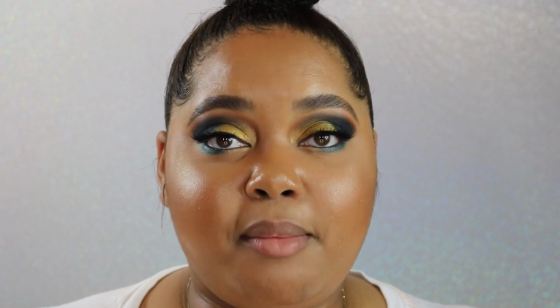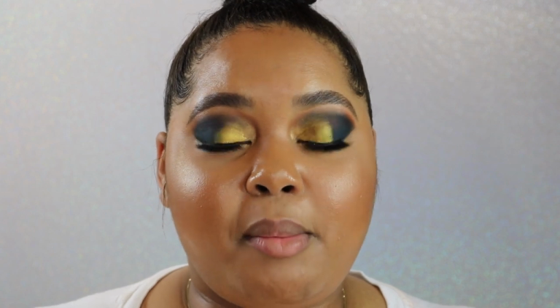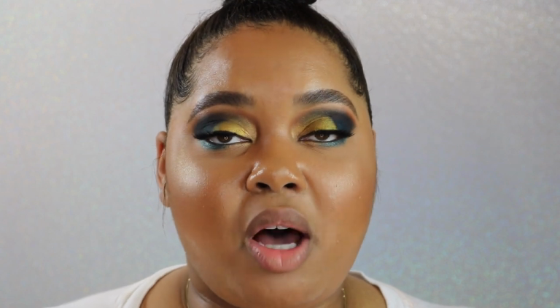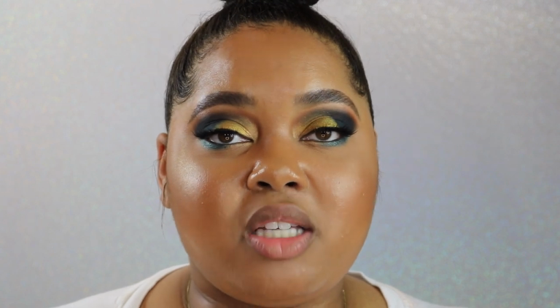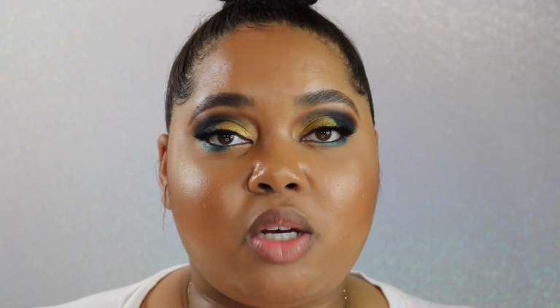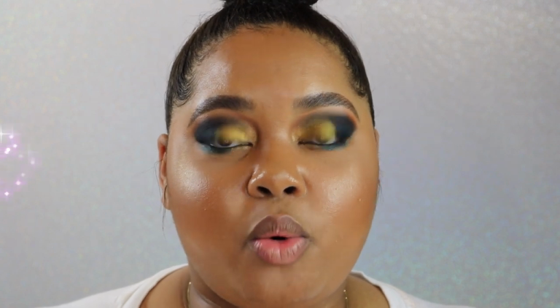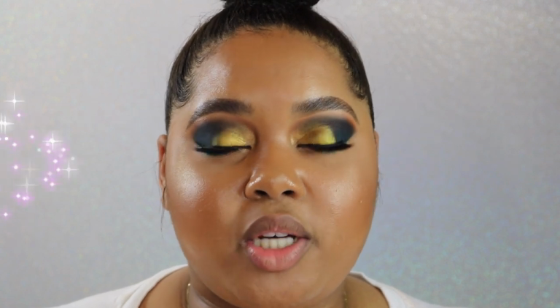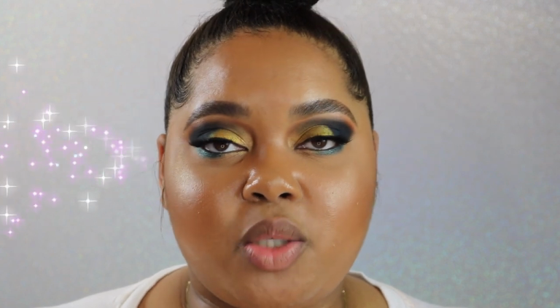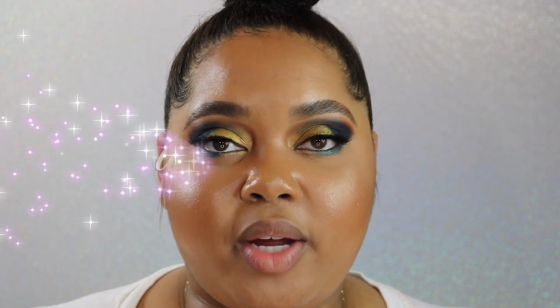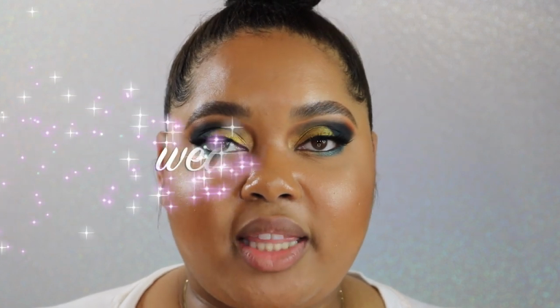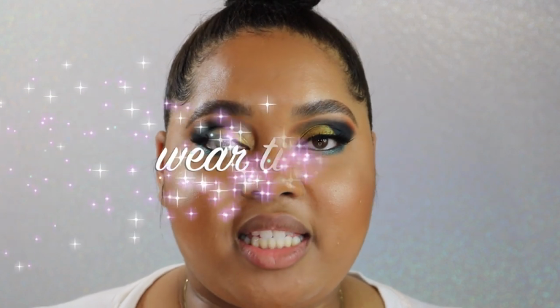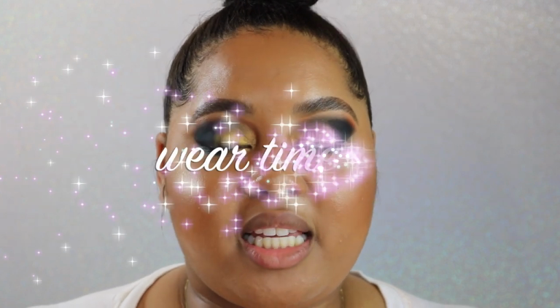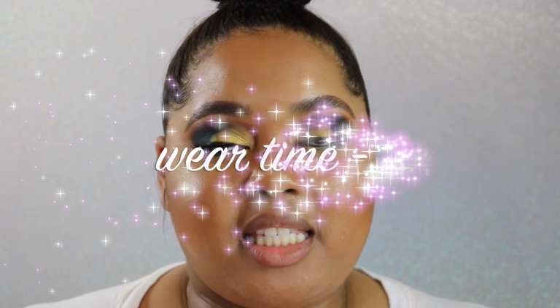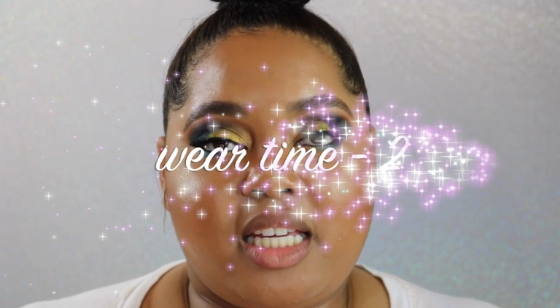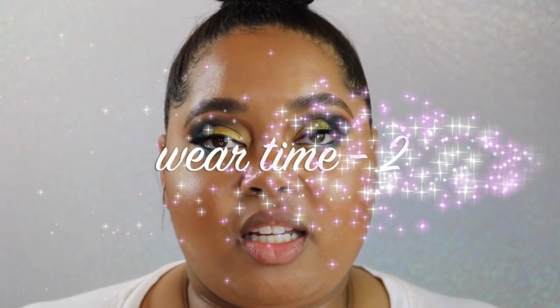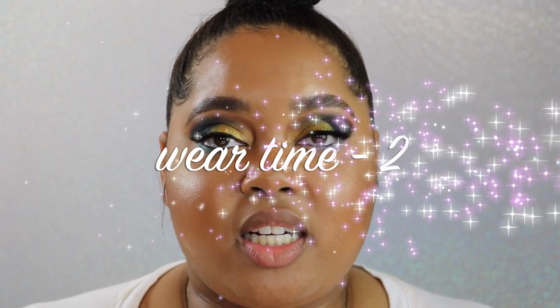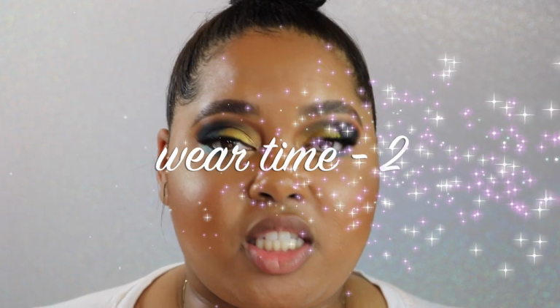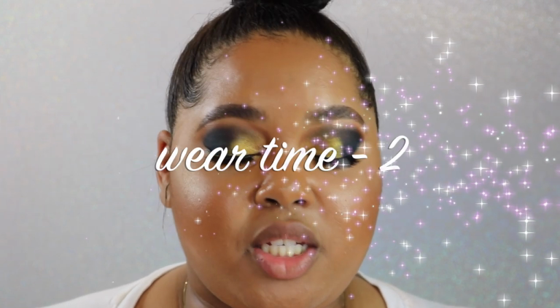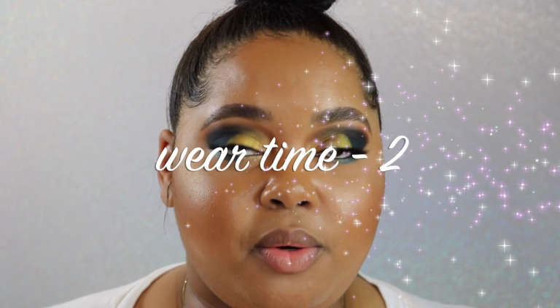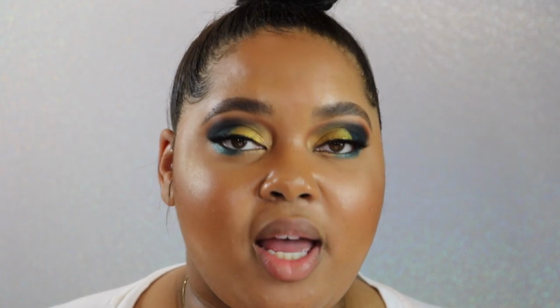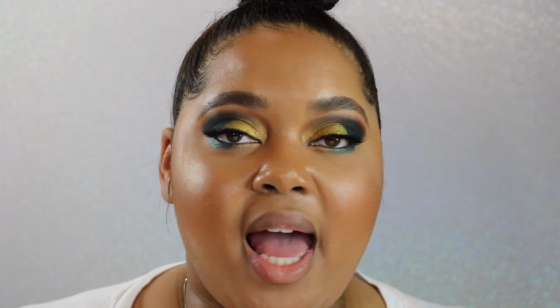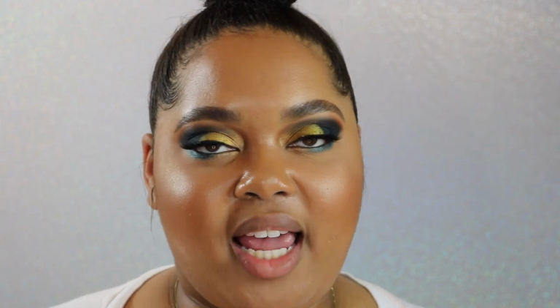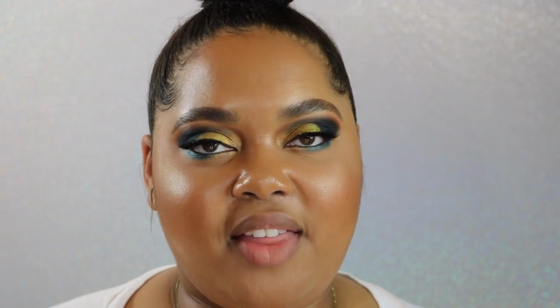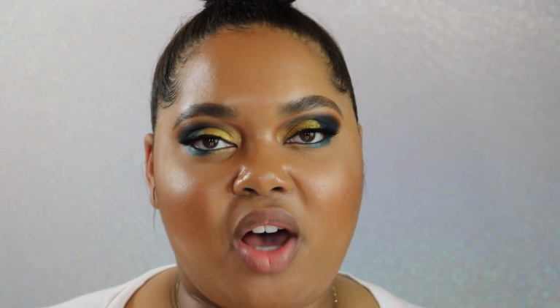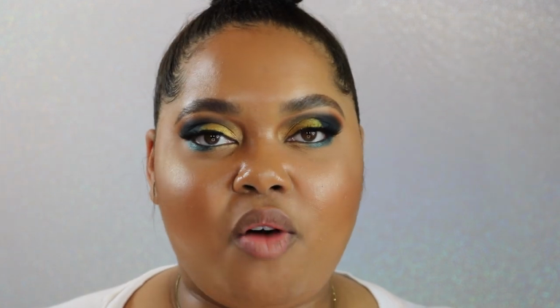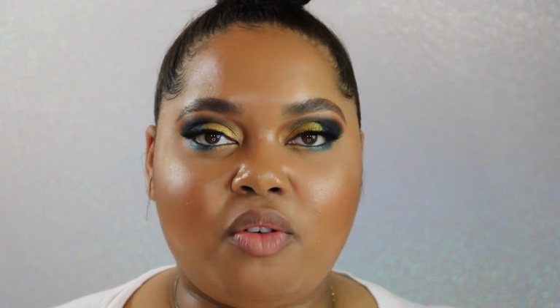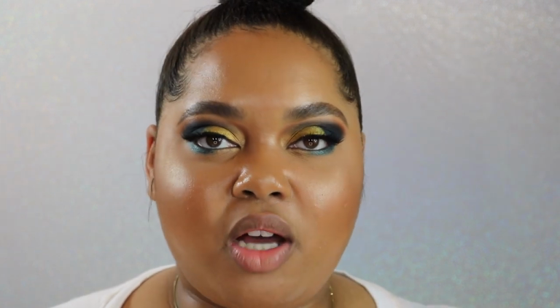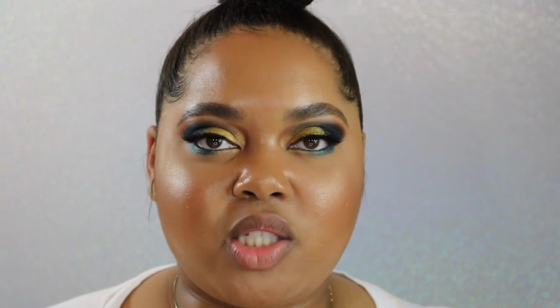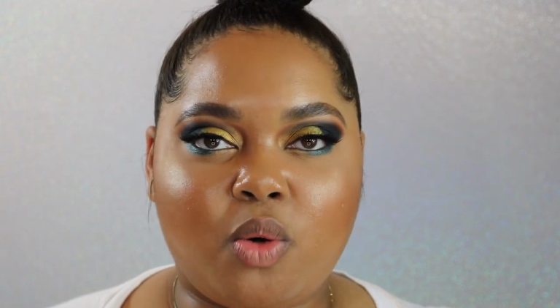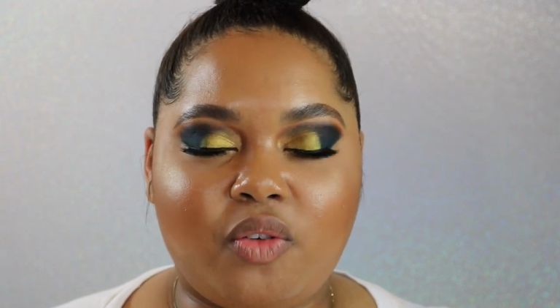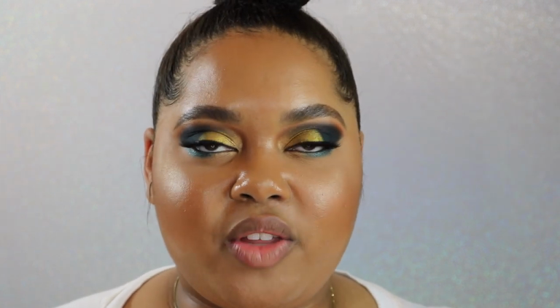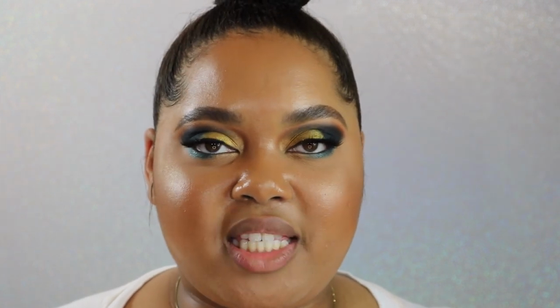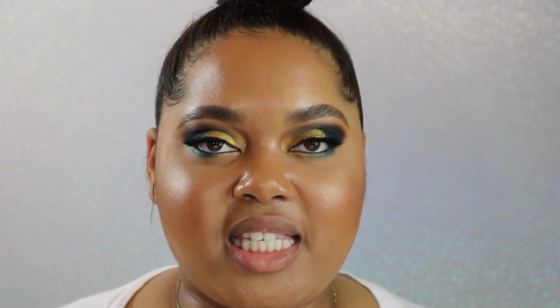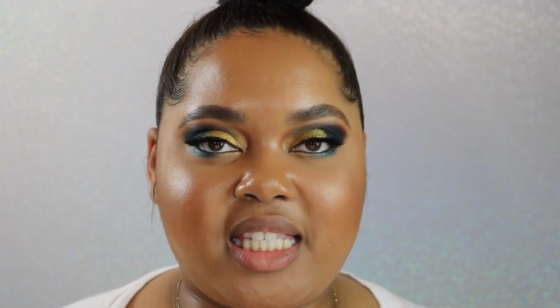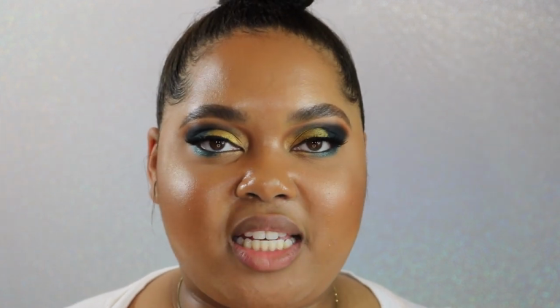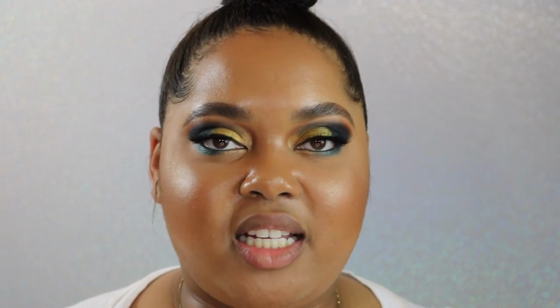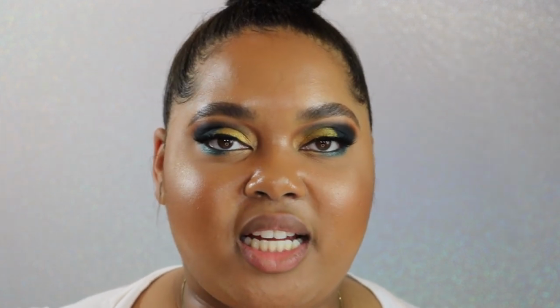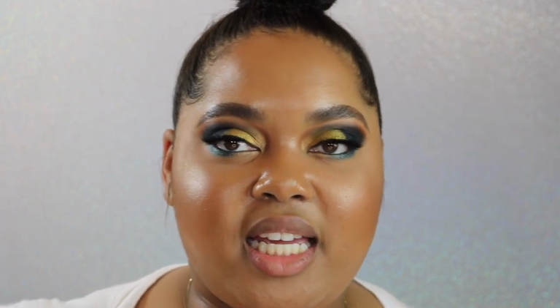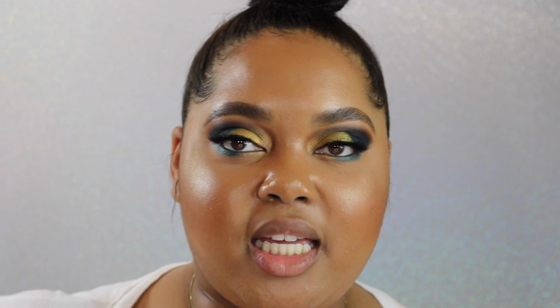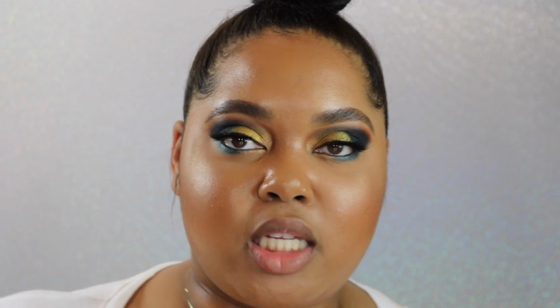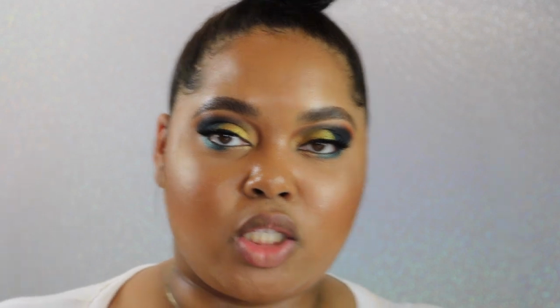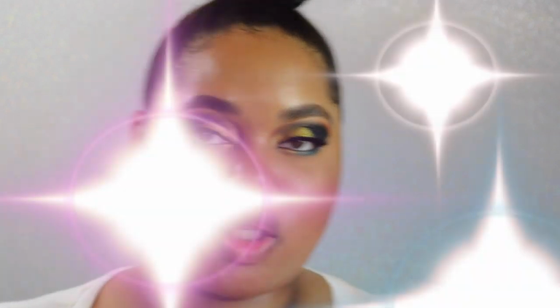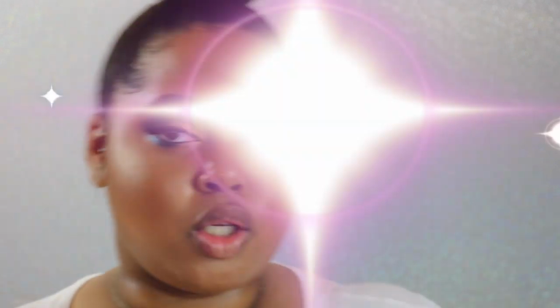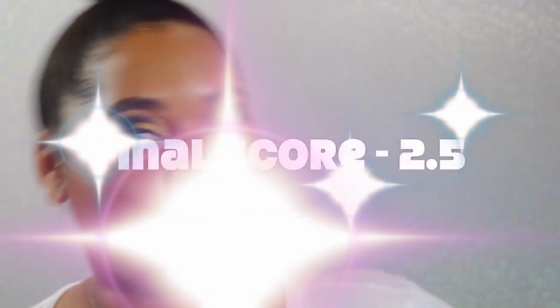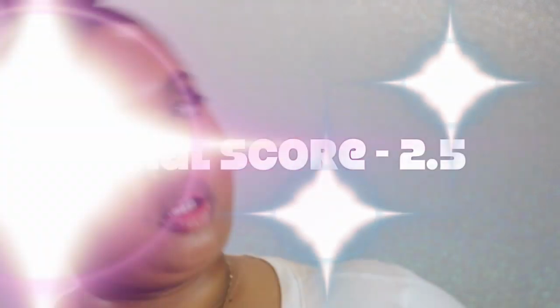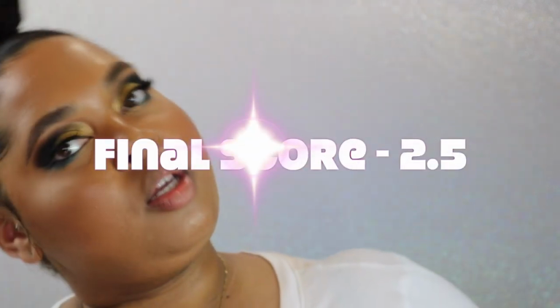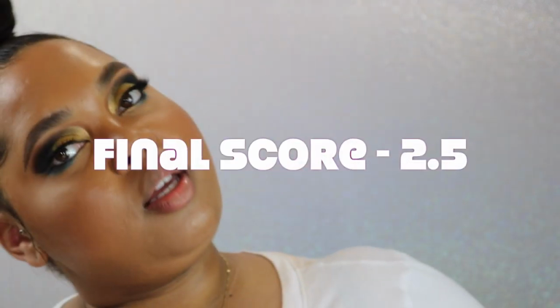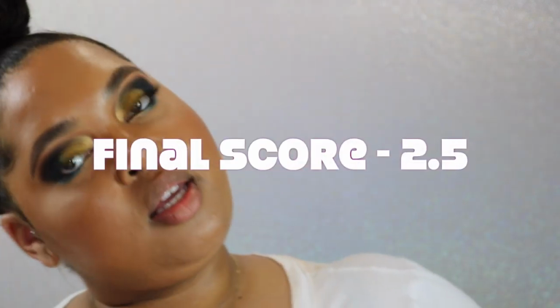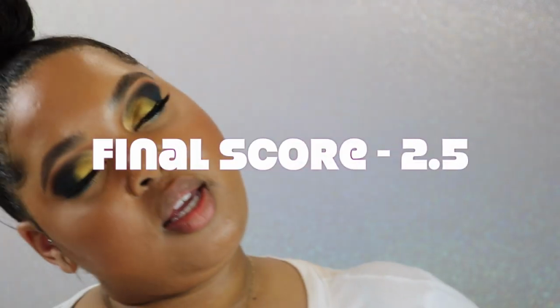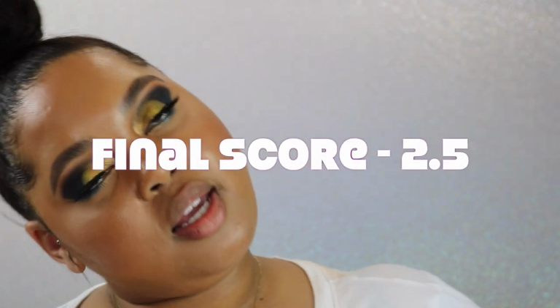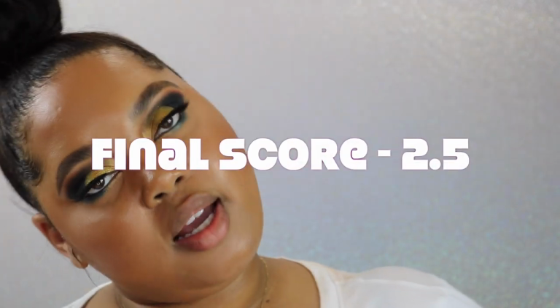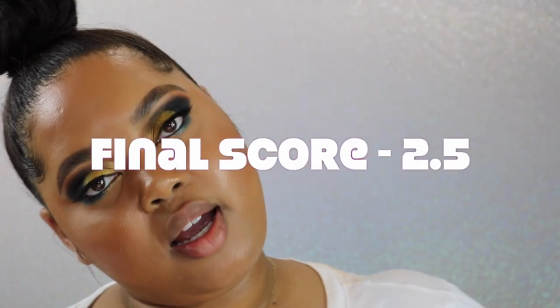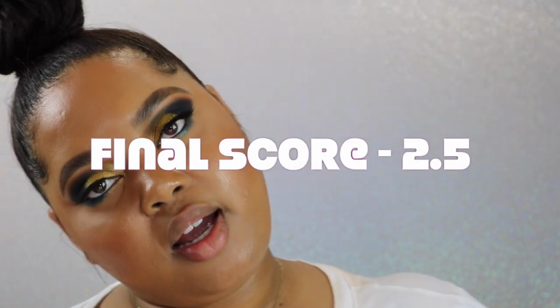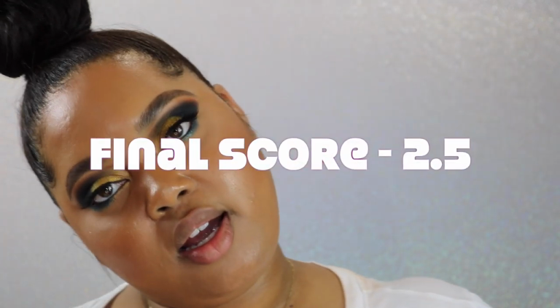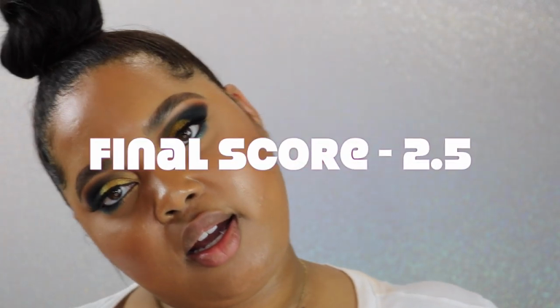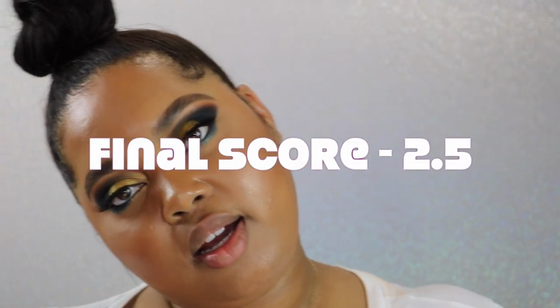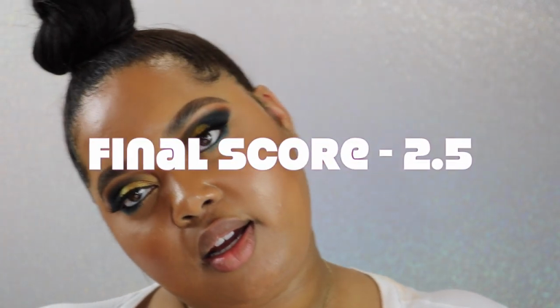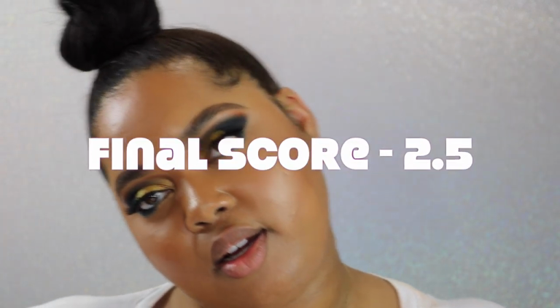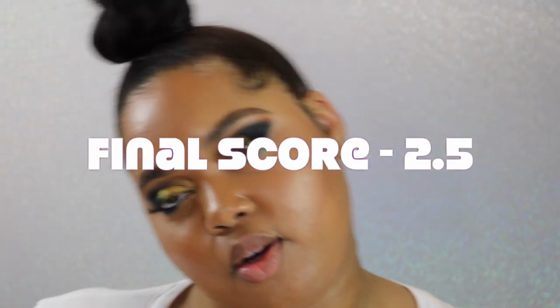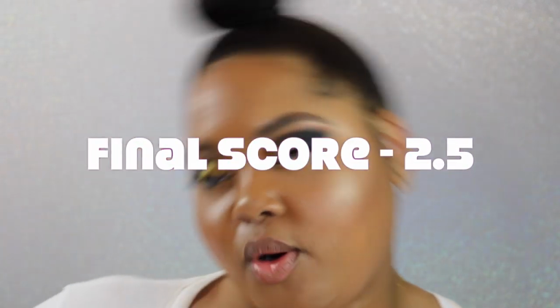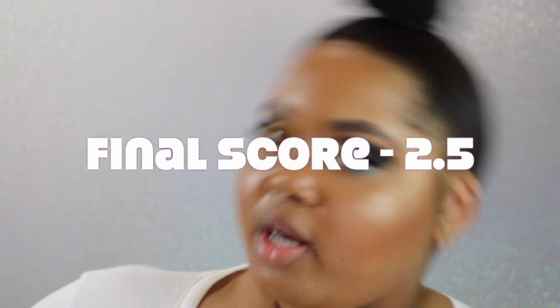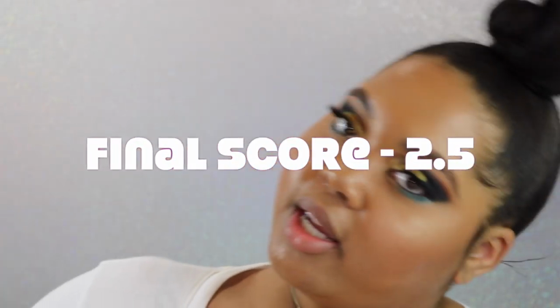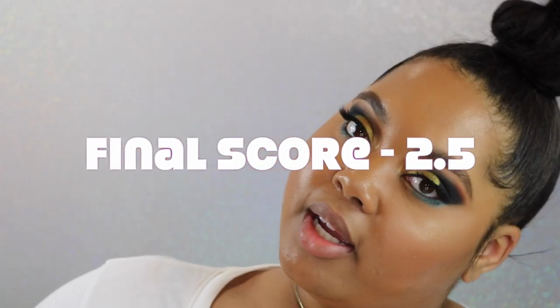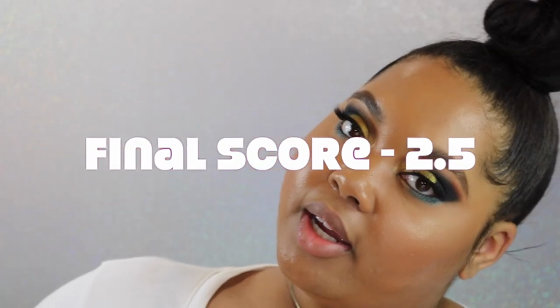For wear time I'm also rating this a 2. The overall score for this concealer is here.